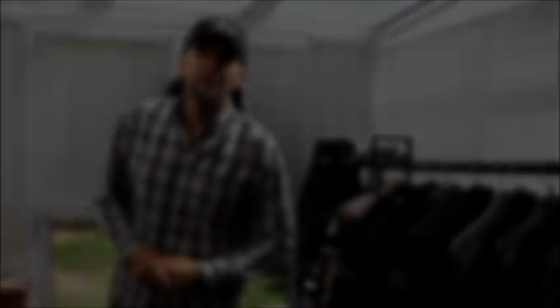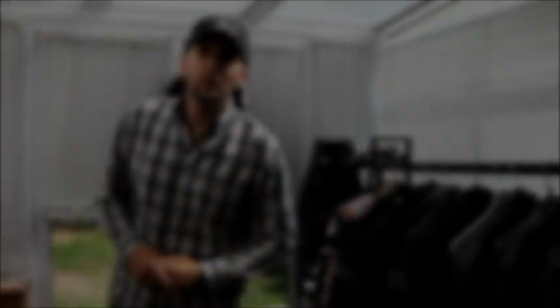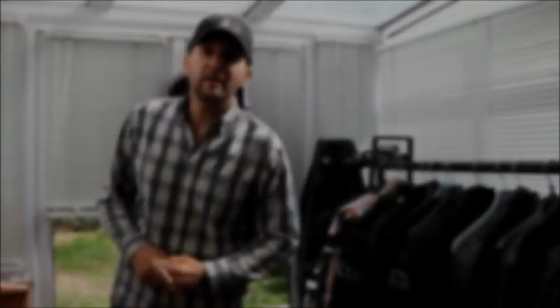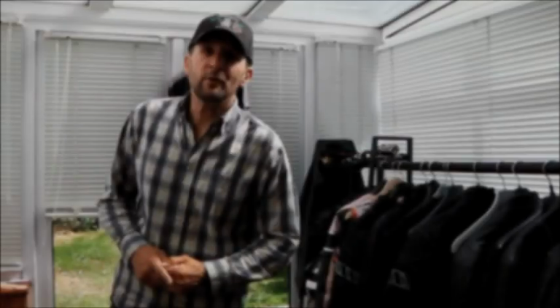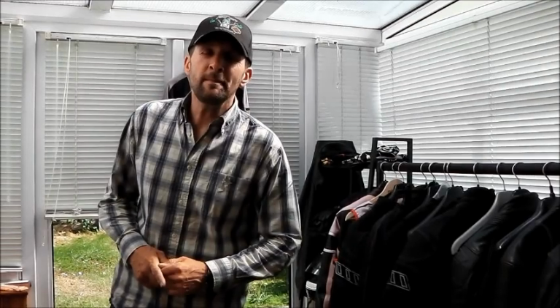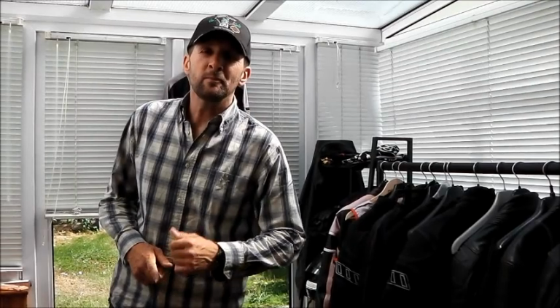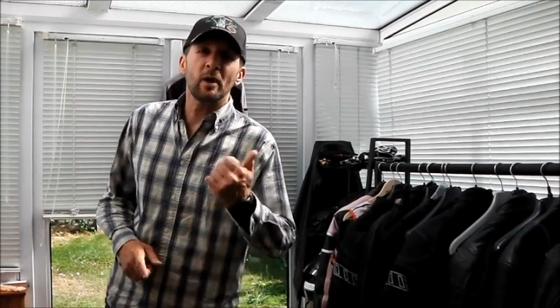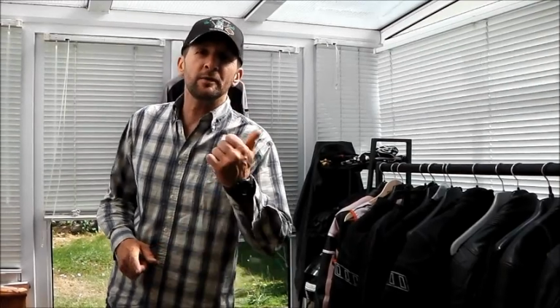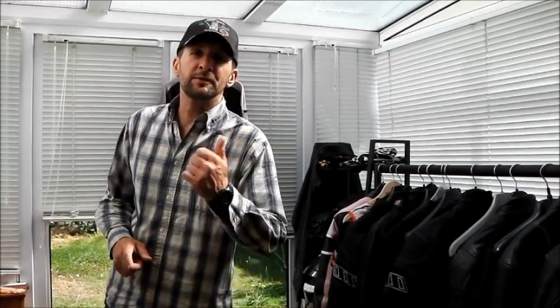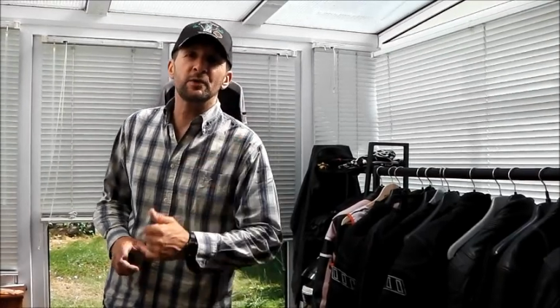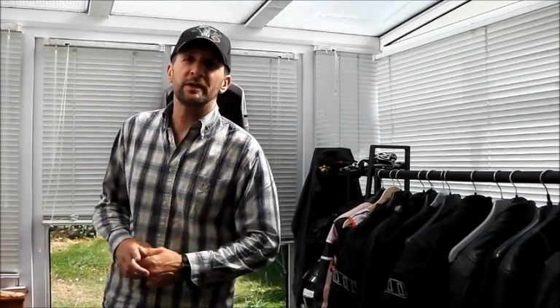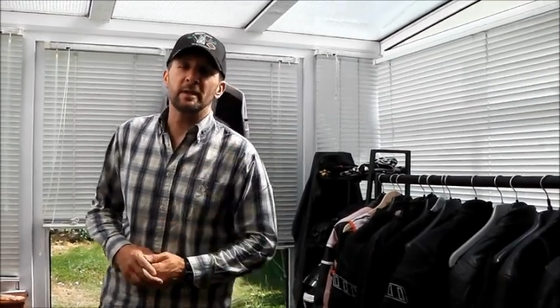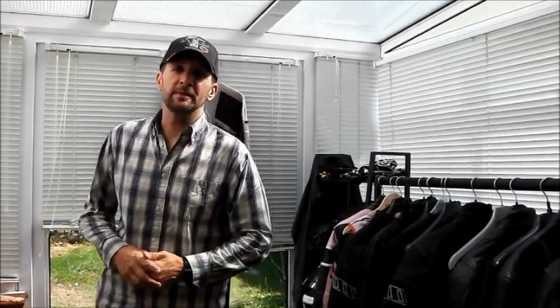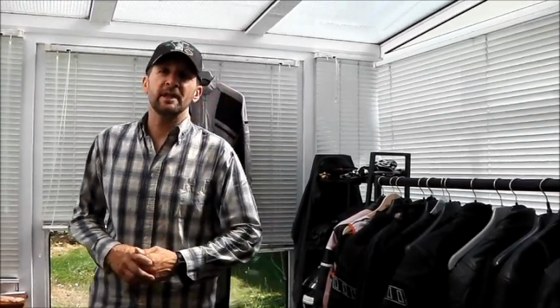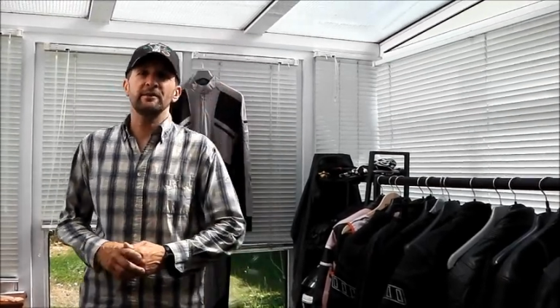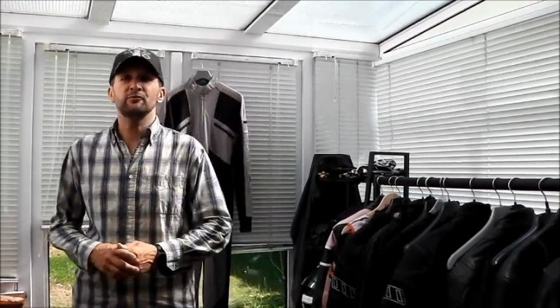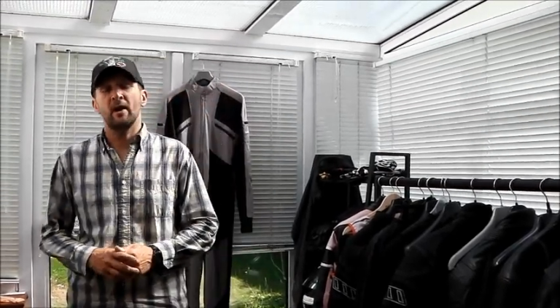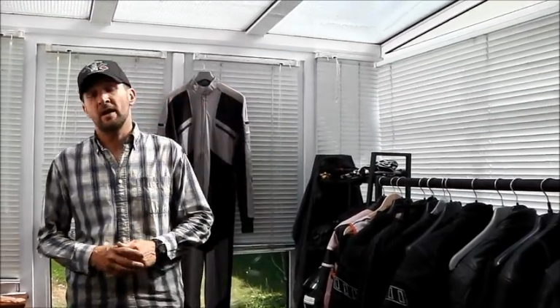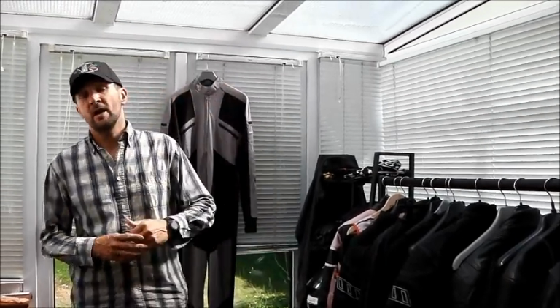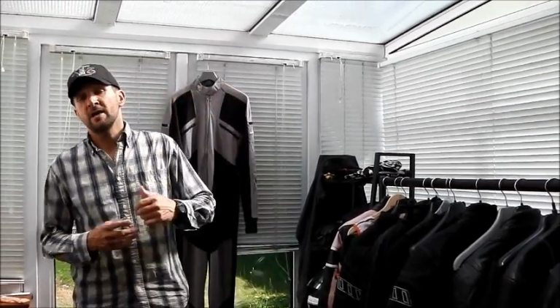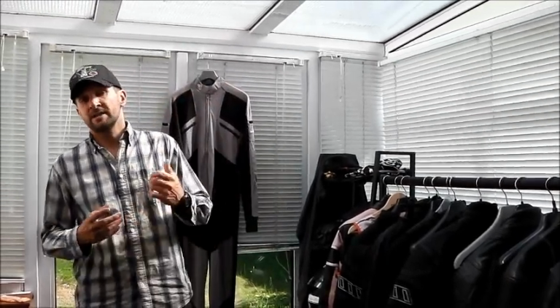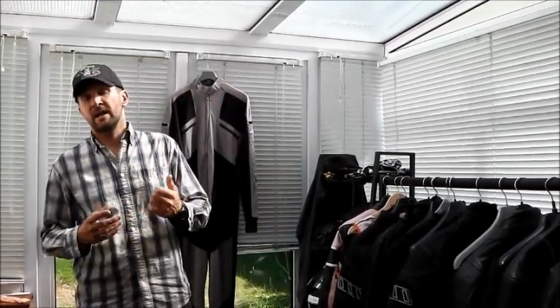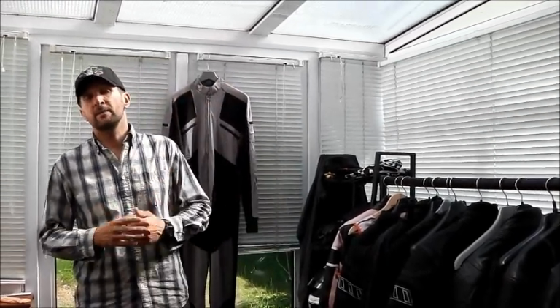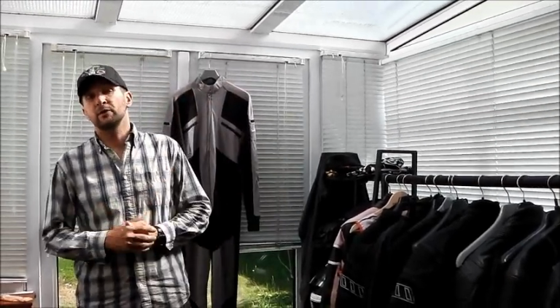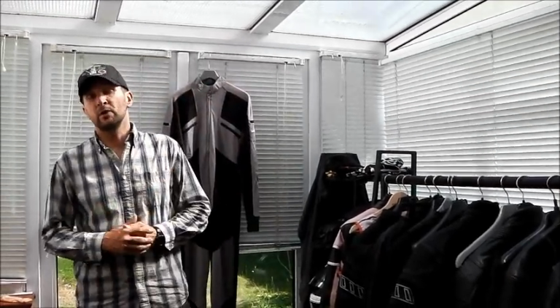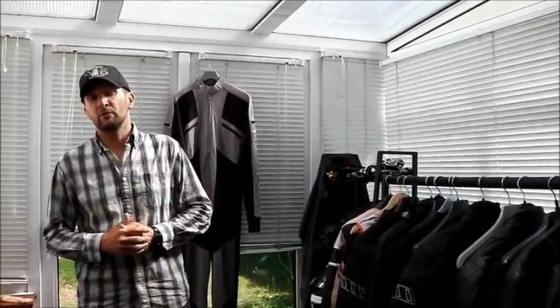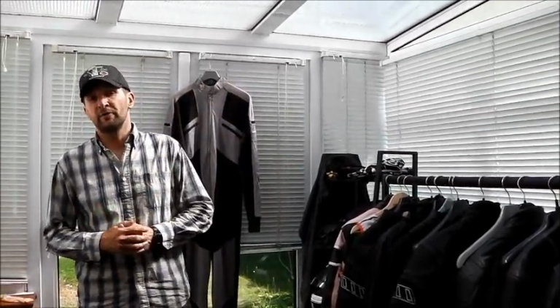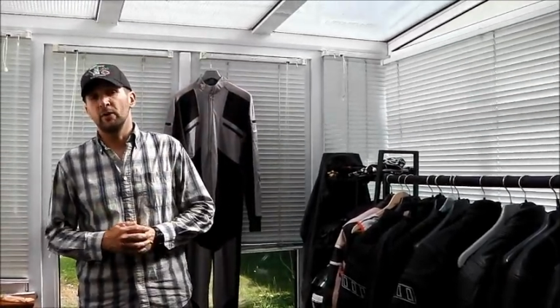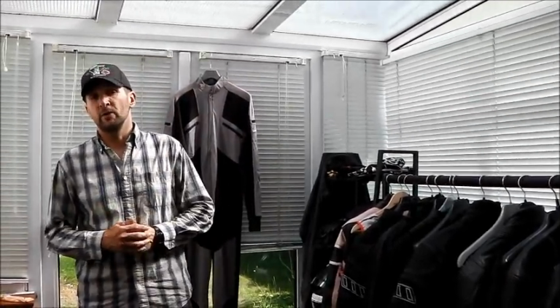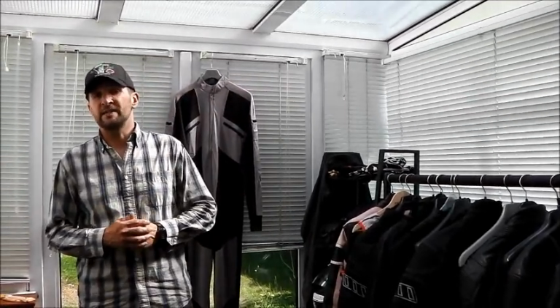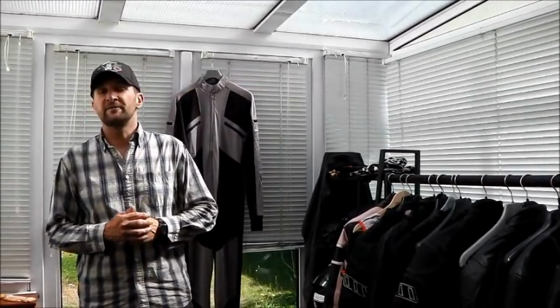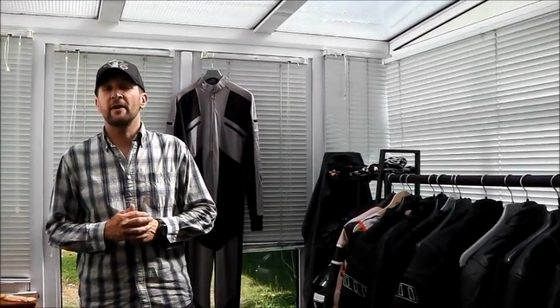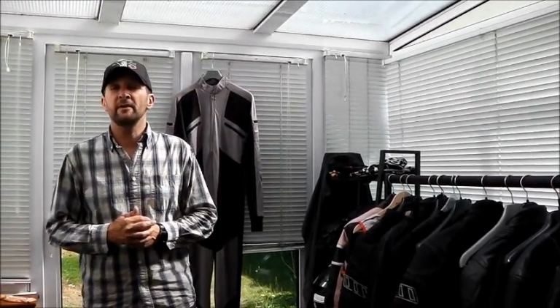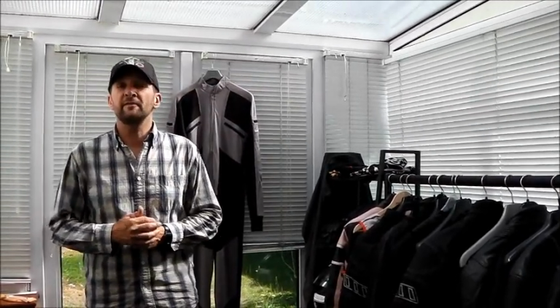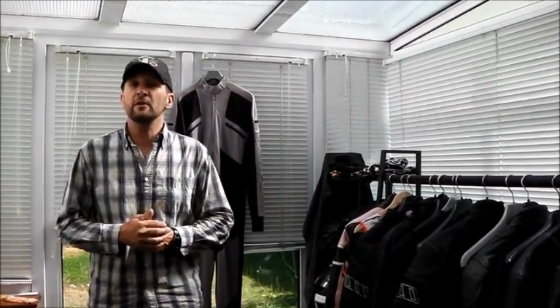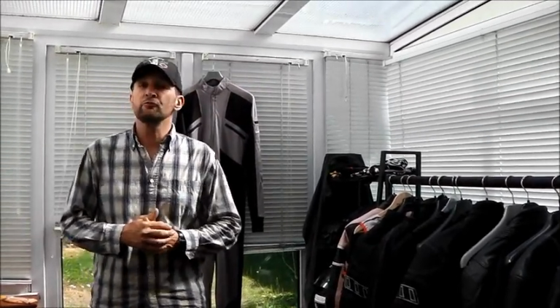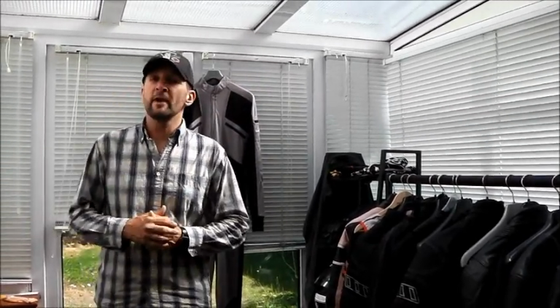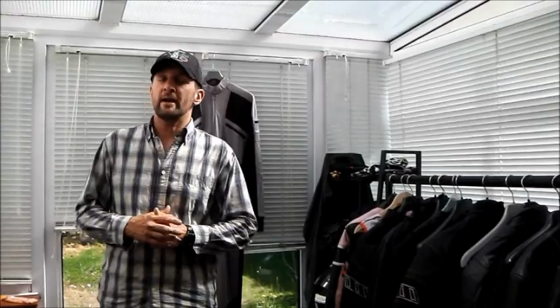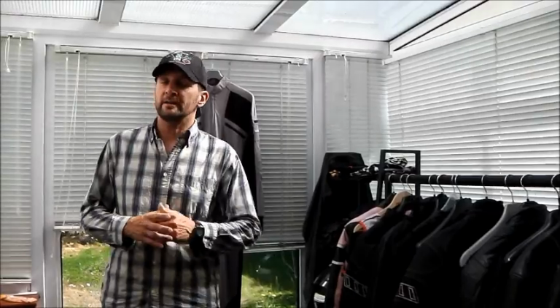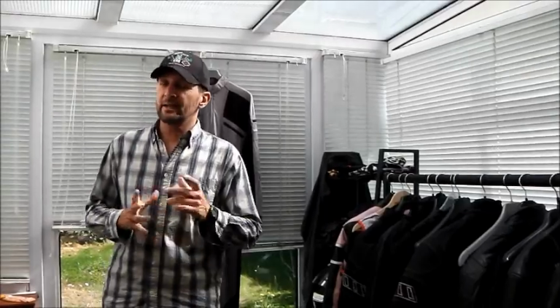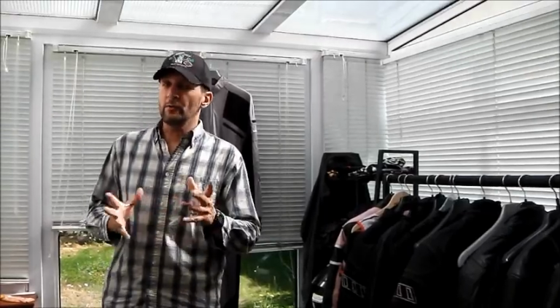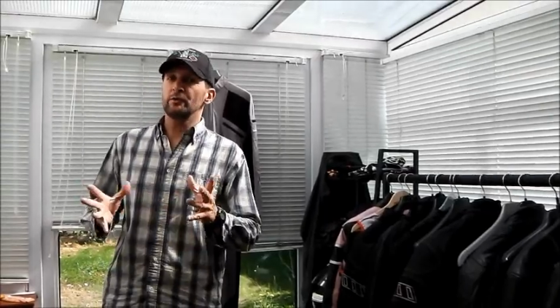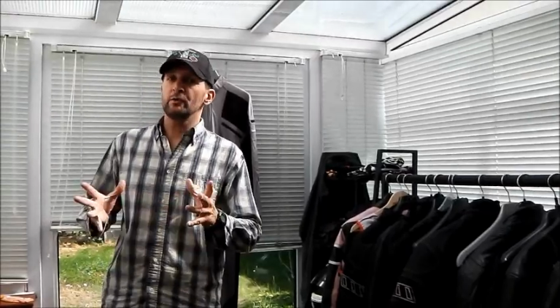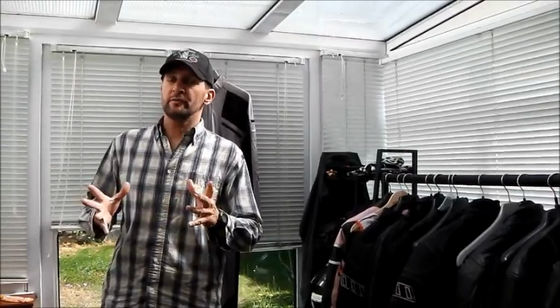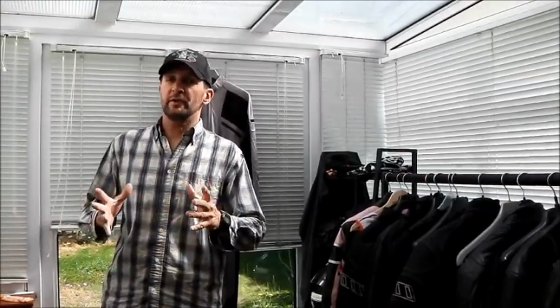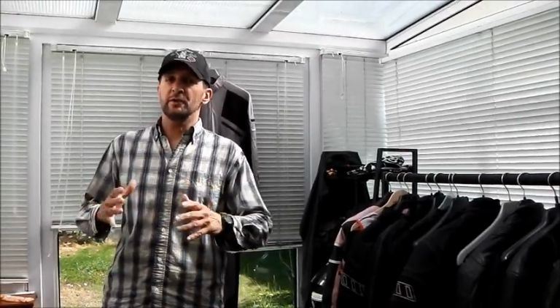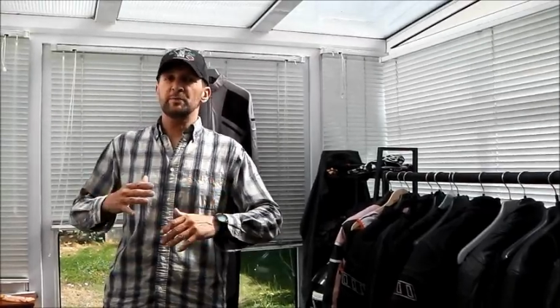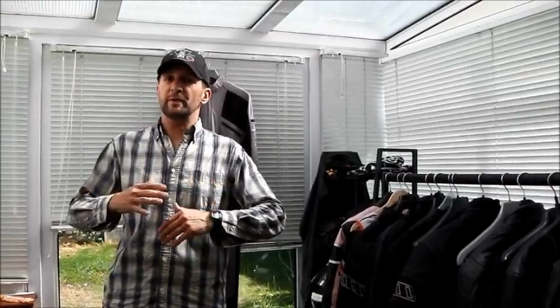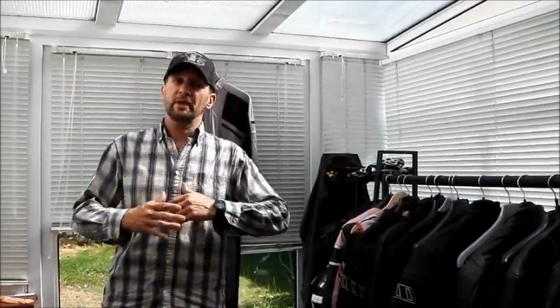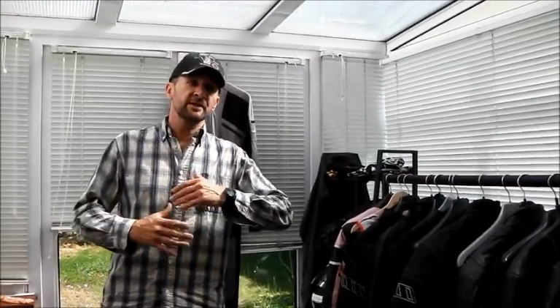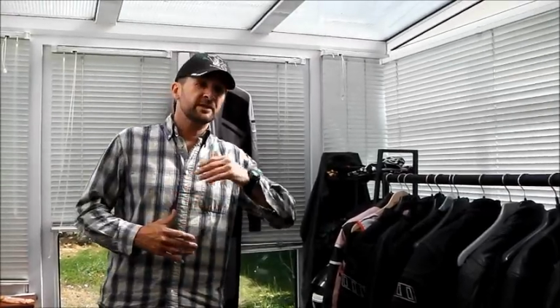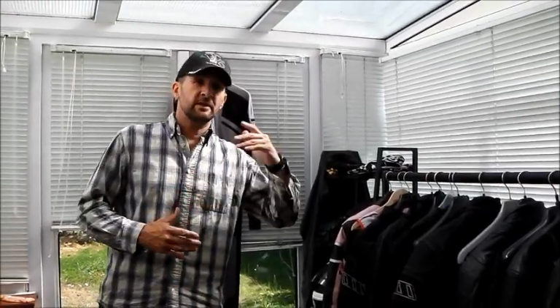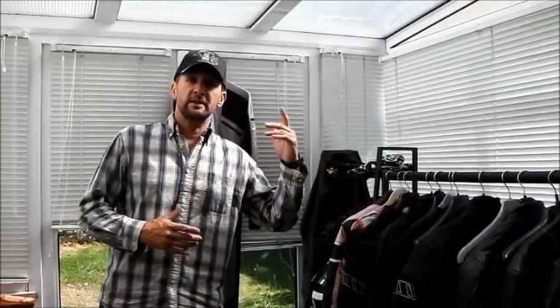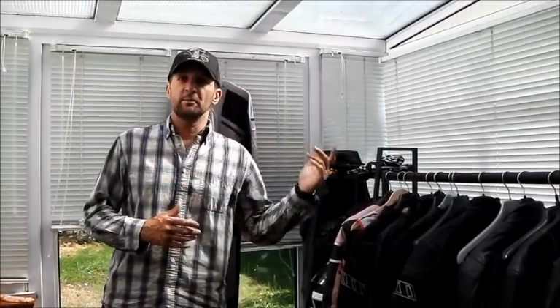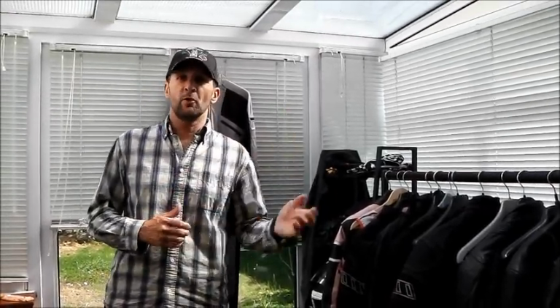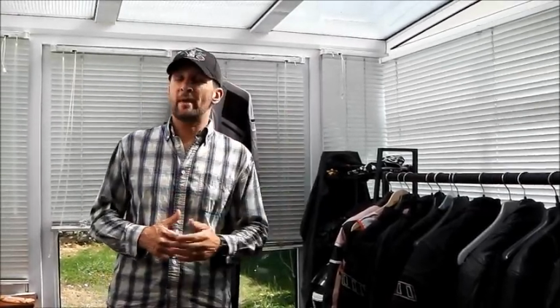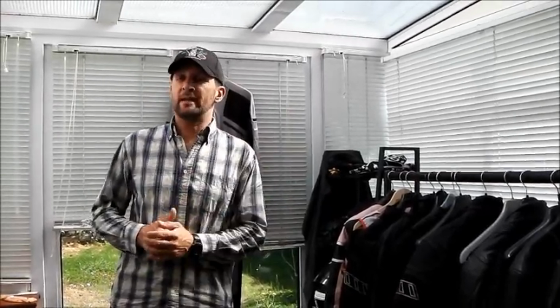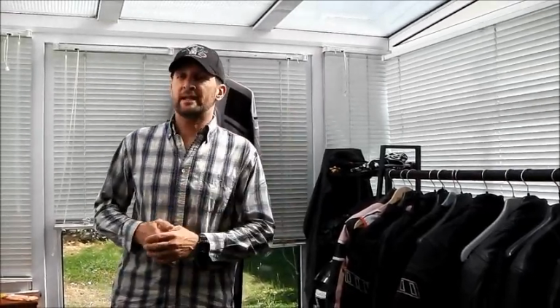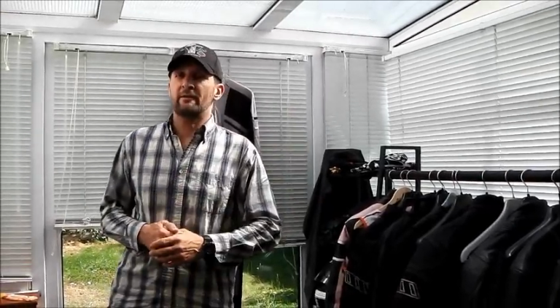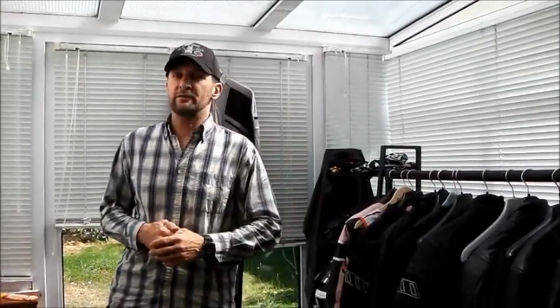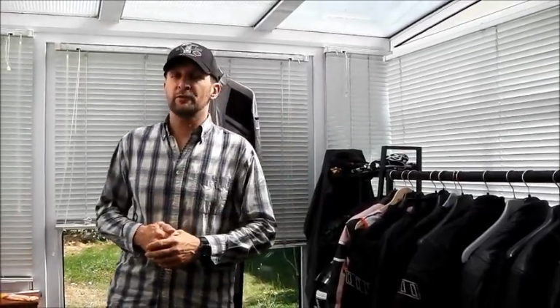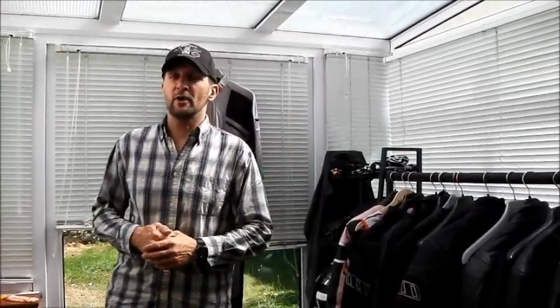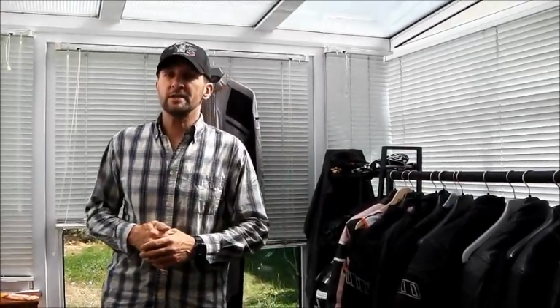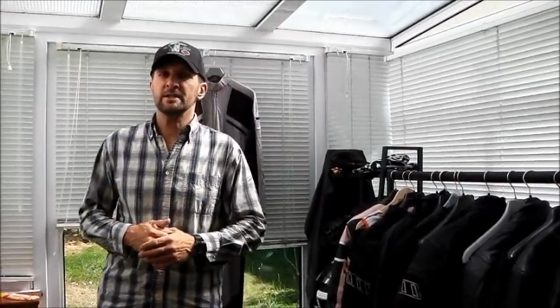Morning everyone, welcome to Deadwoods Garage. Today I'm going to do a review. It's very, very rare - I don't do reviews because it's more about the garage for us.